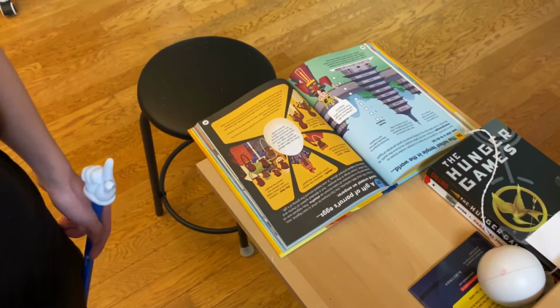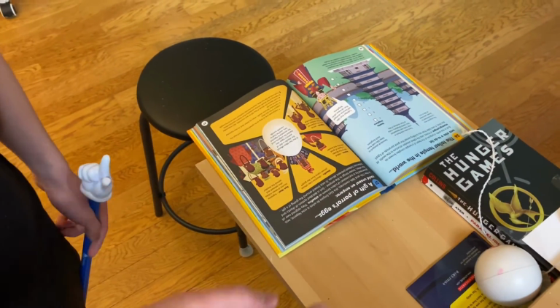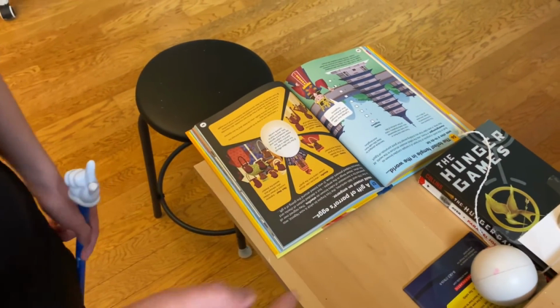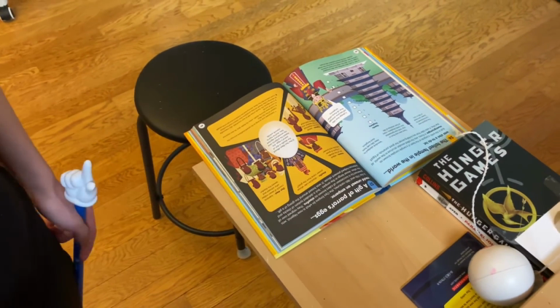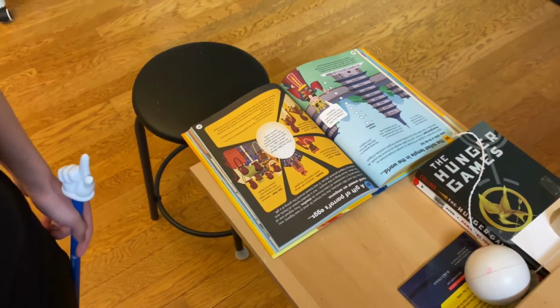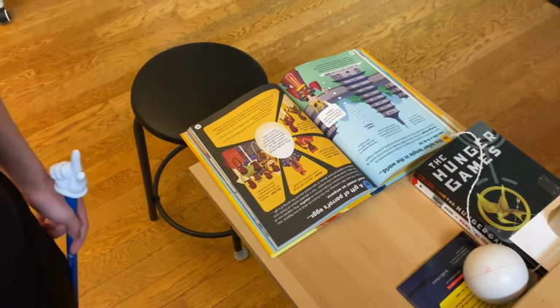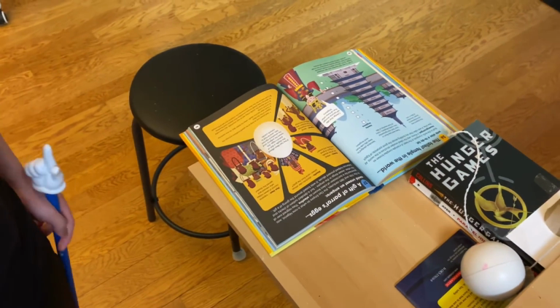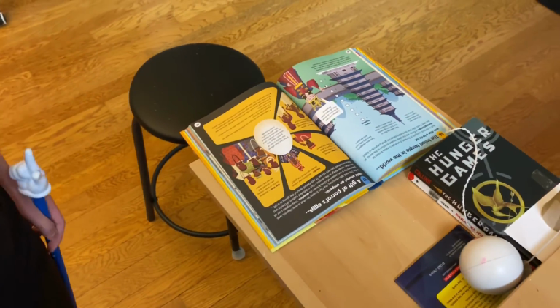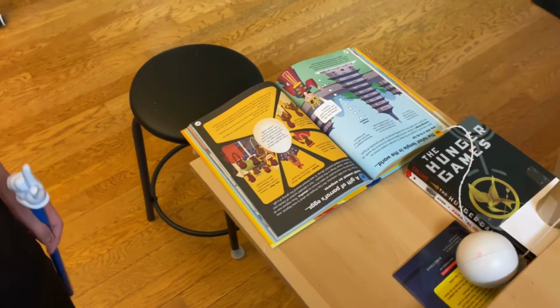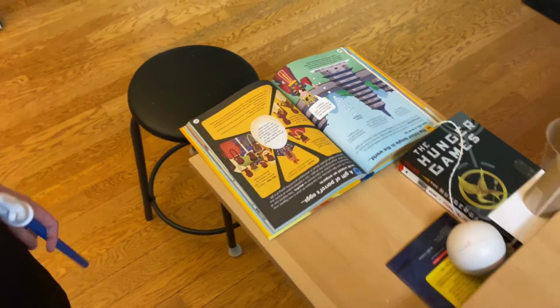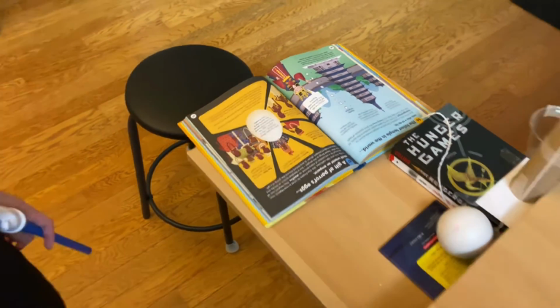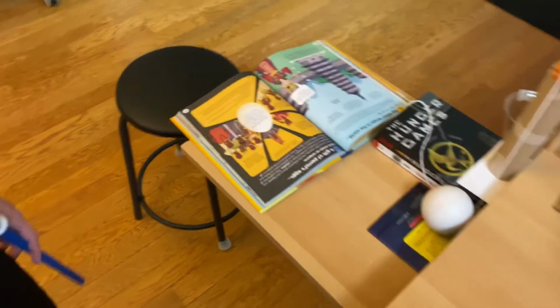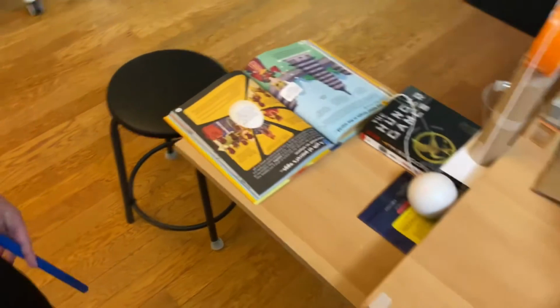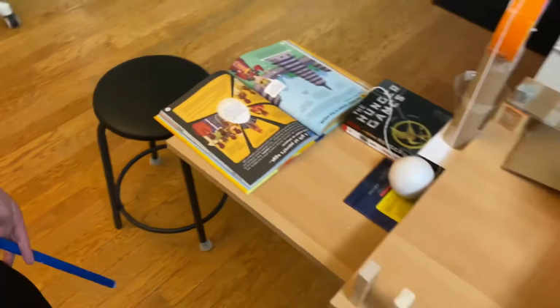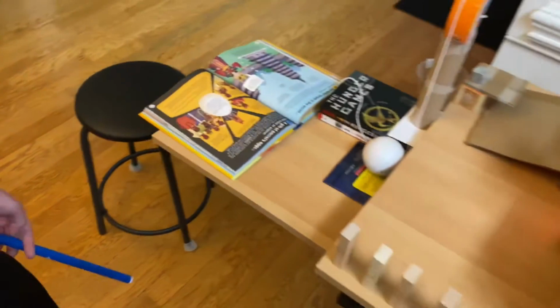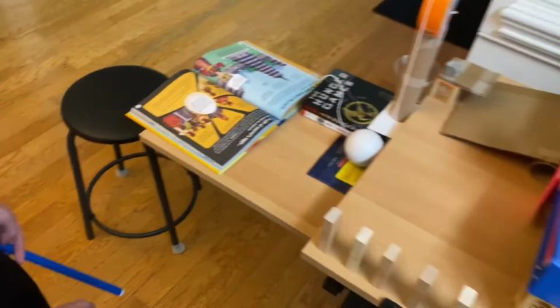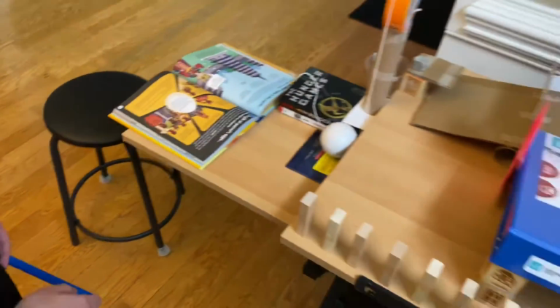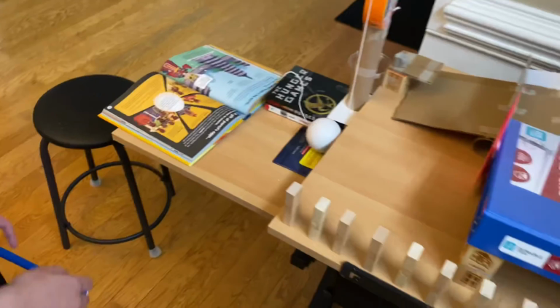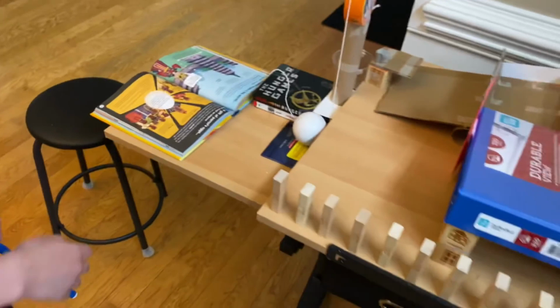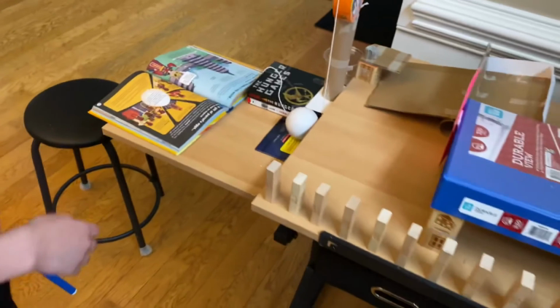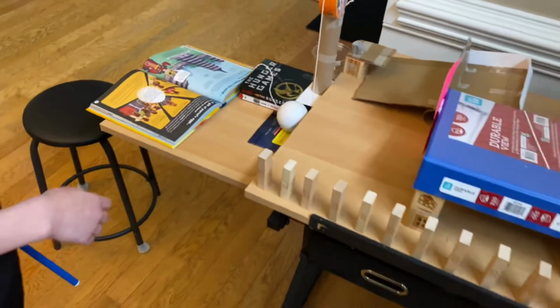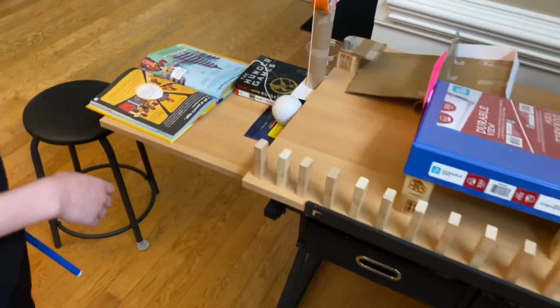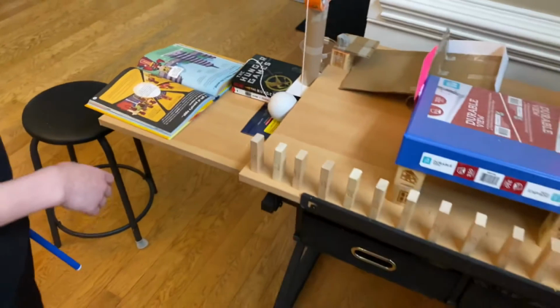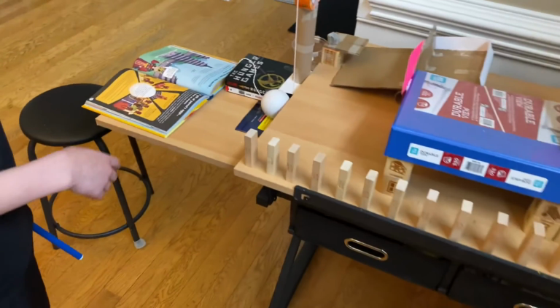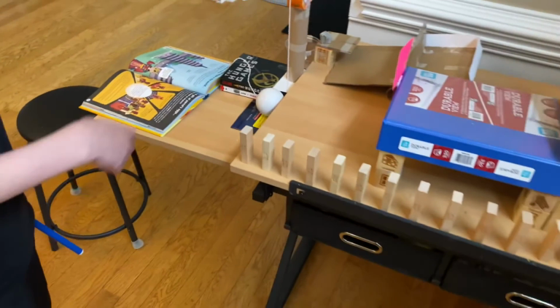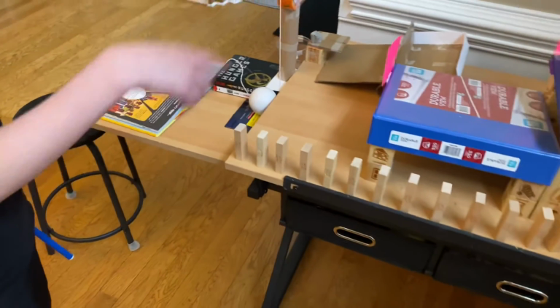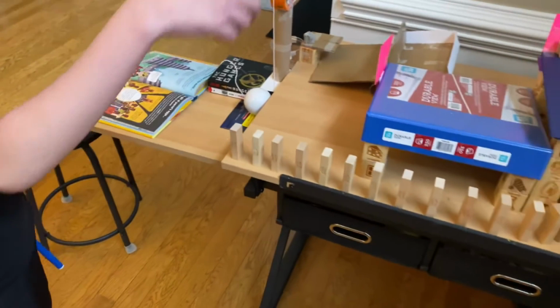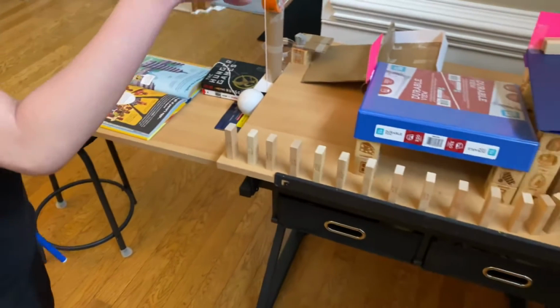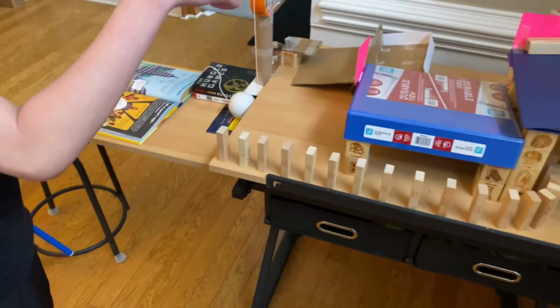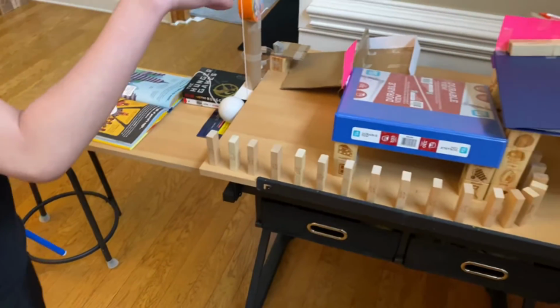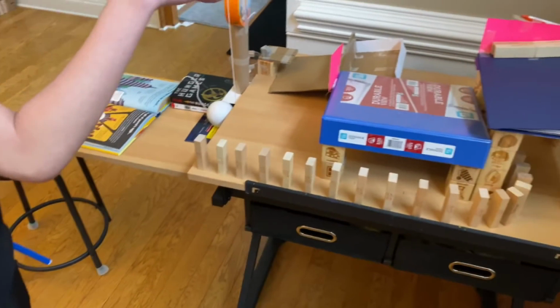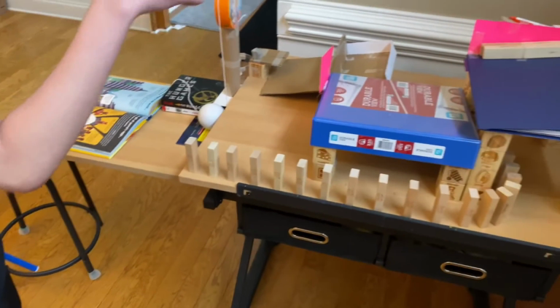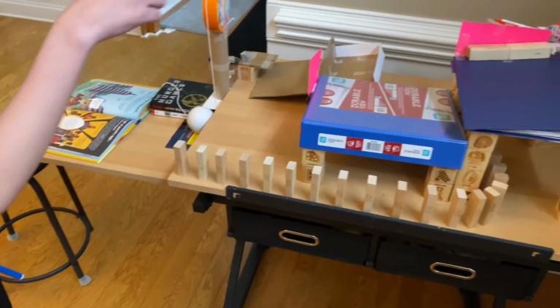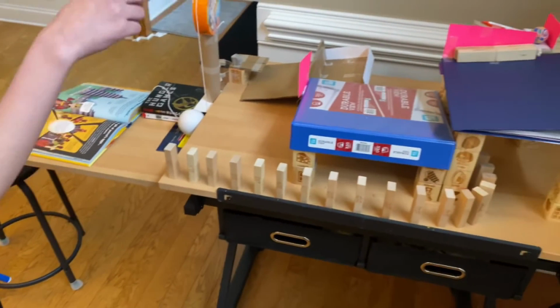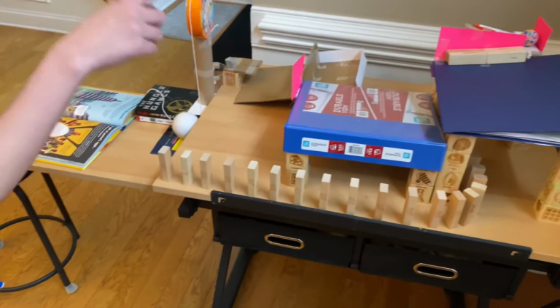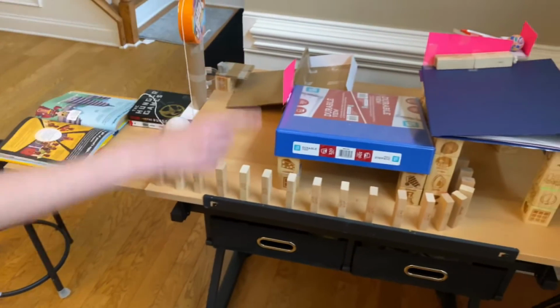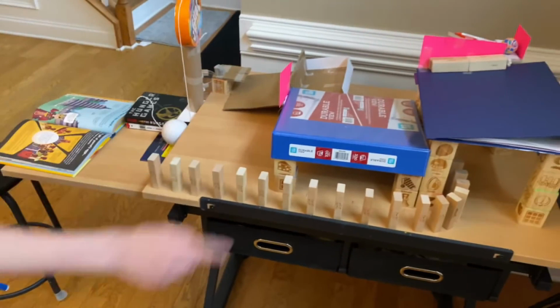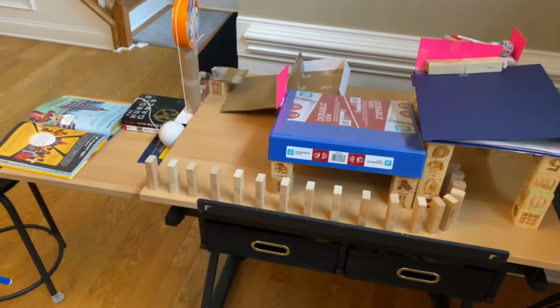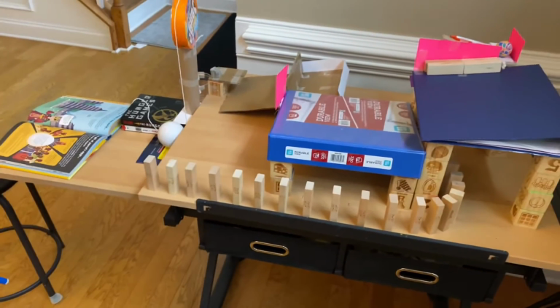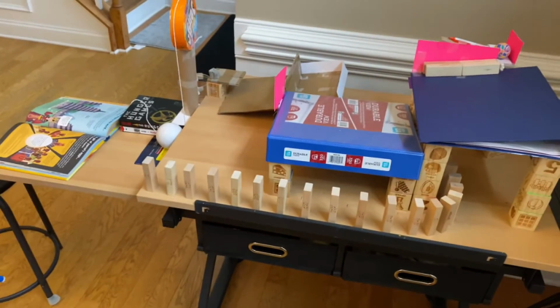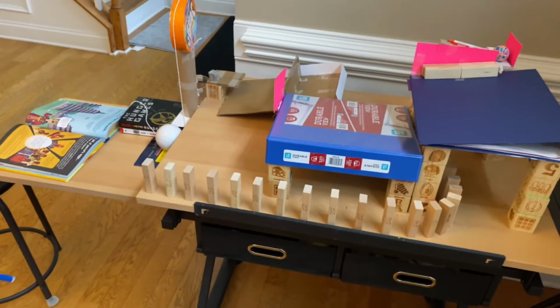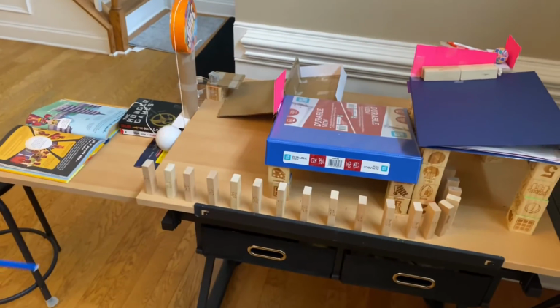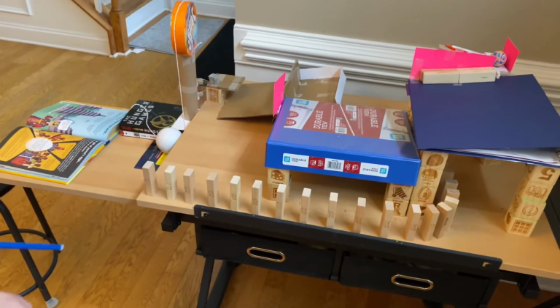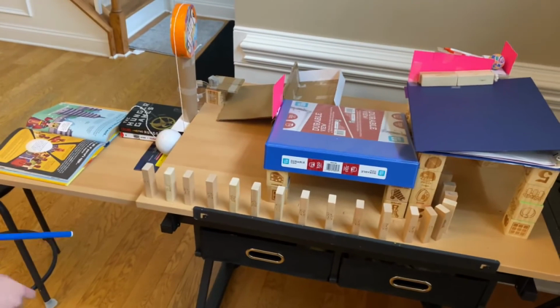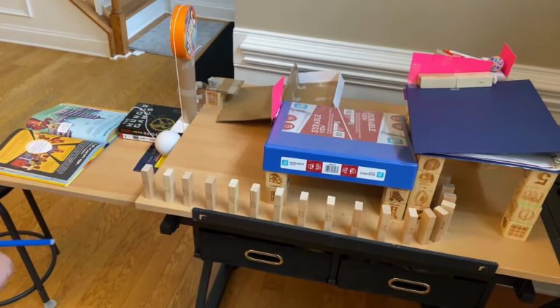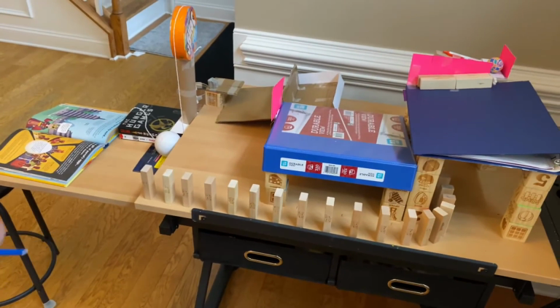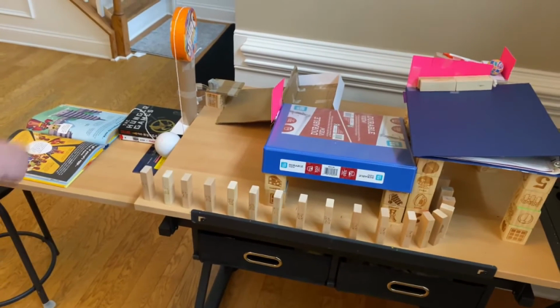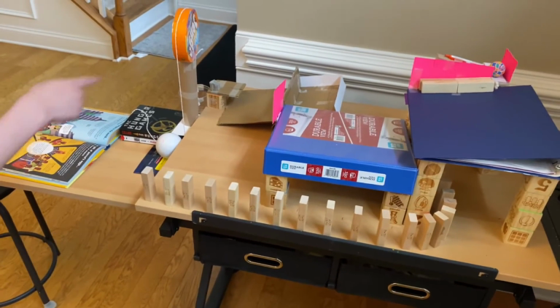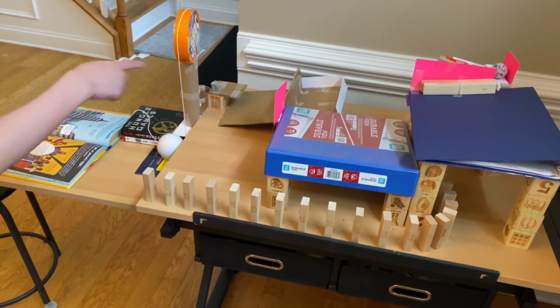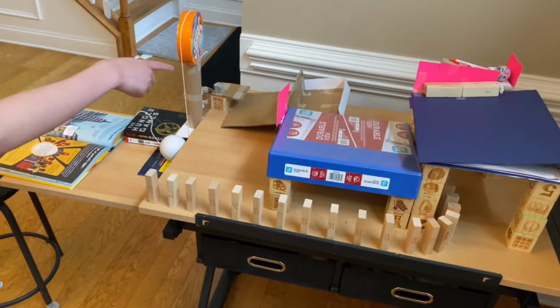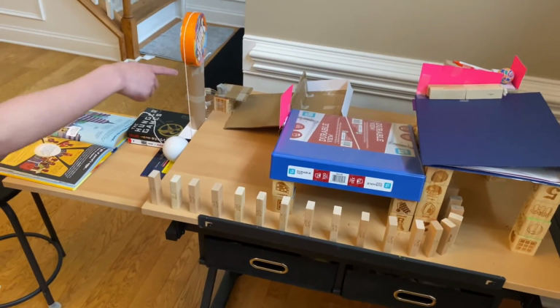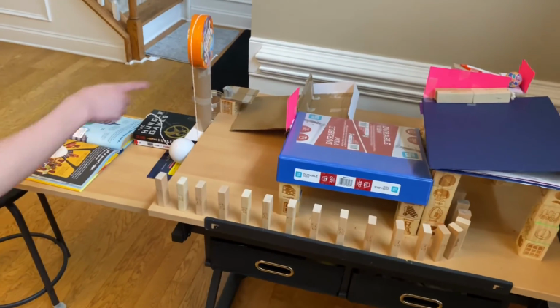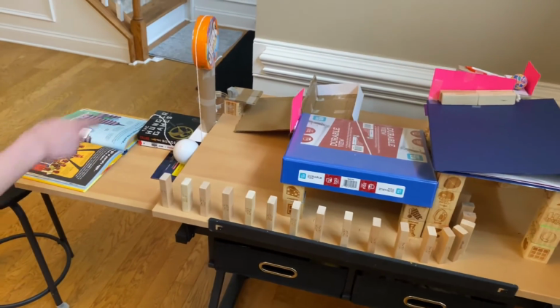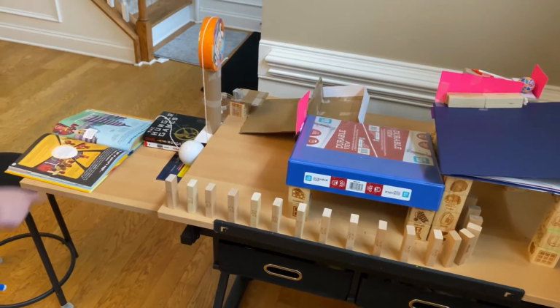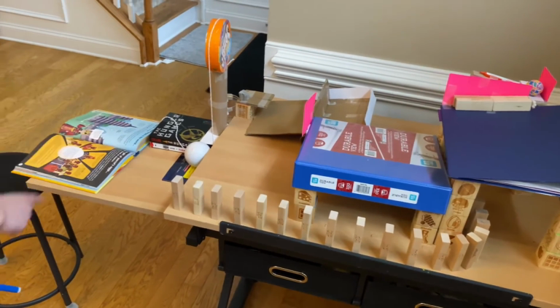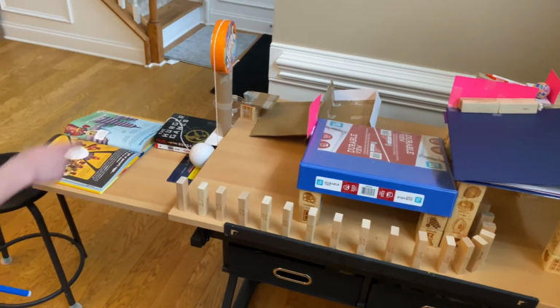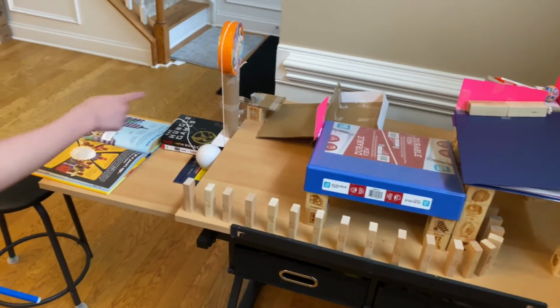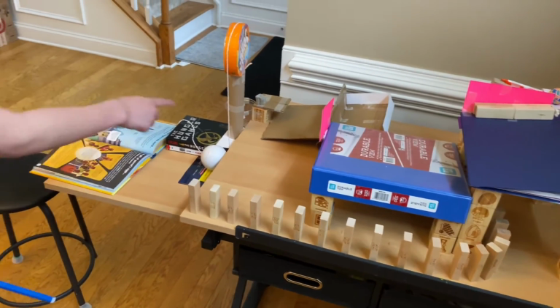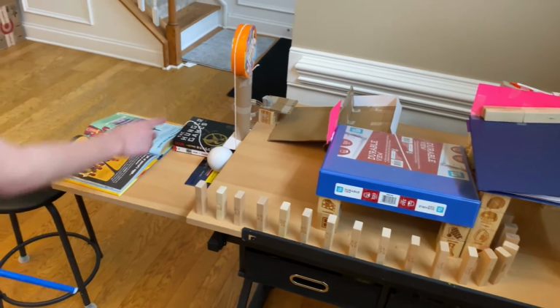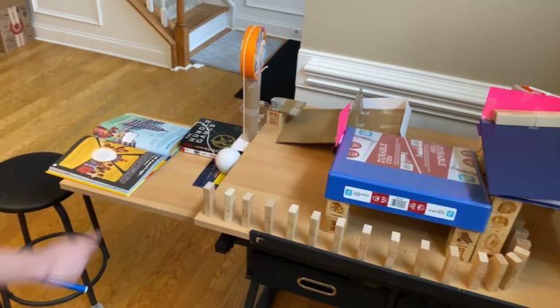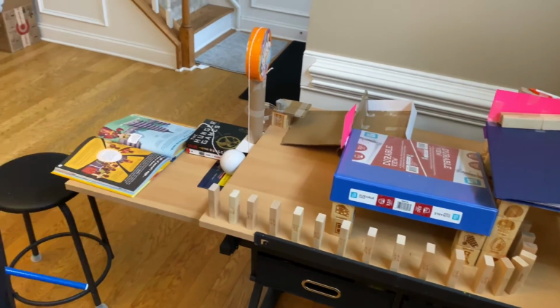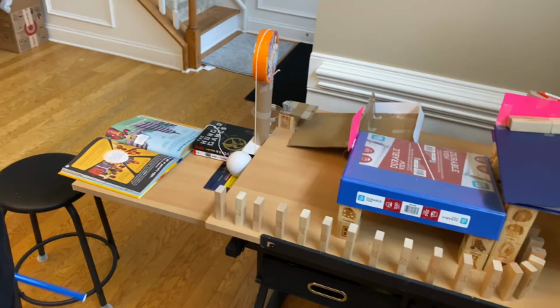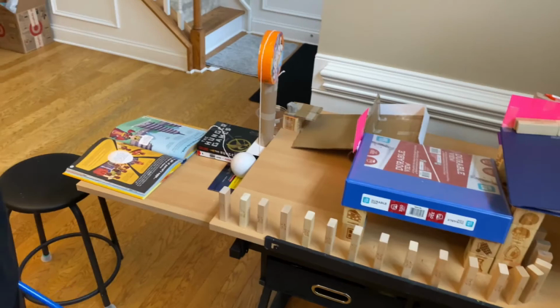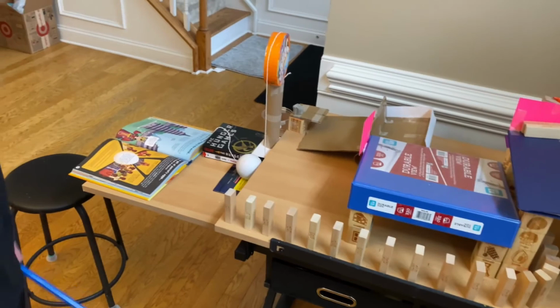The three simple machines are inclined ramp, lever, and a pulley system.